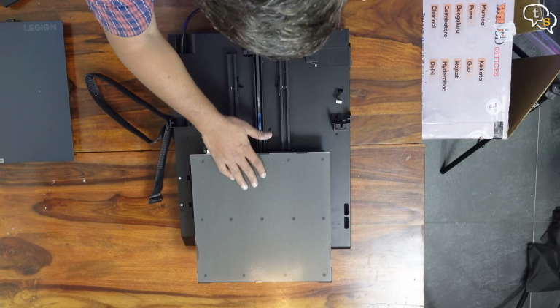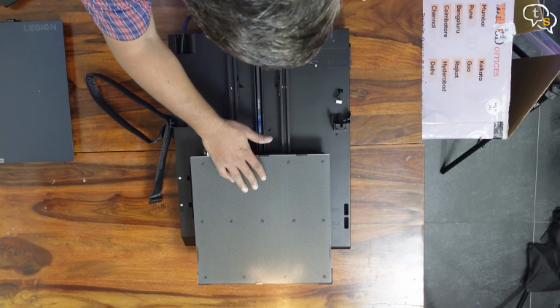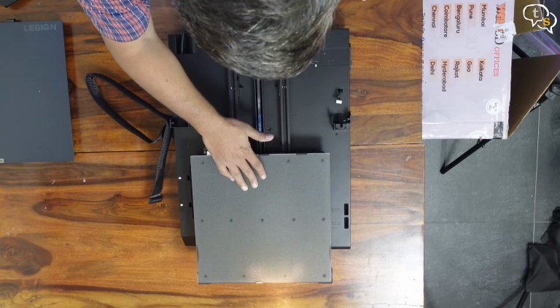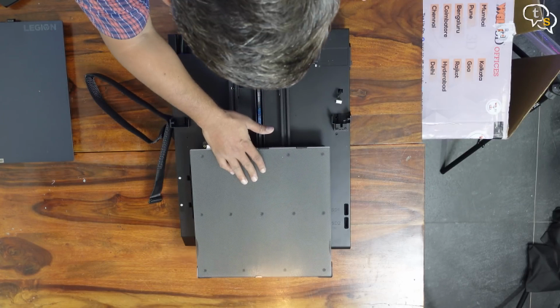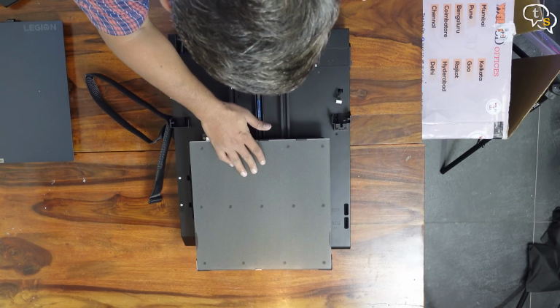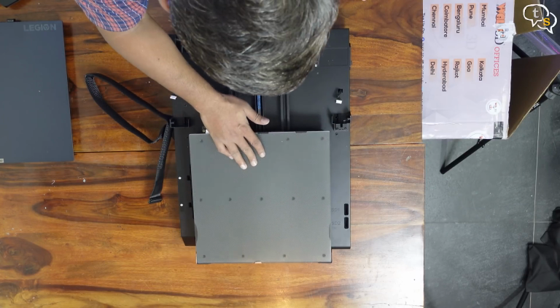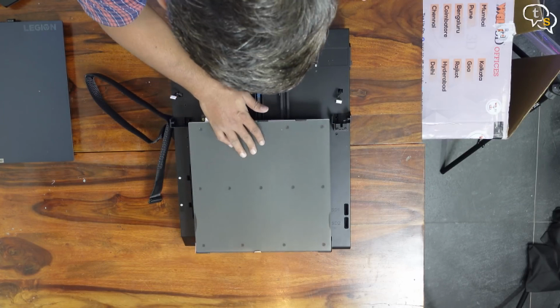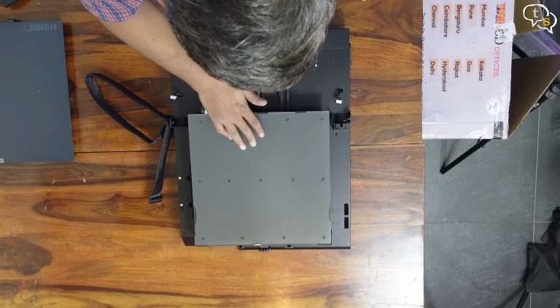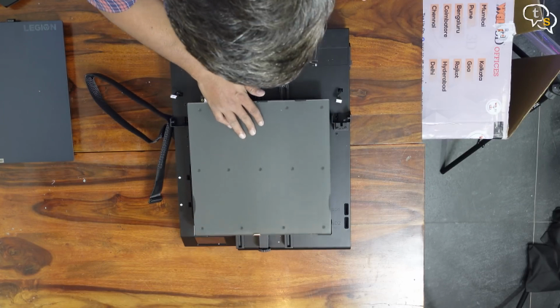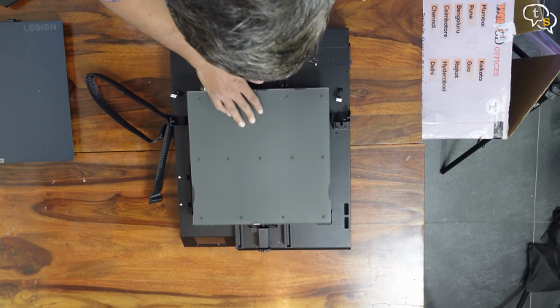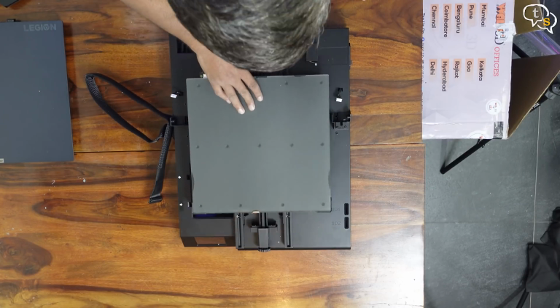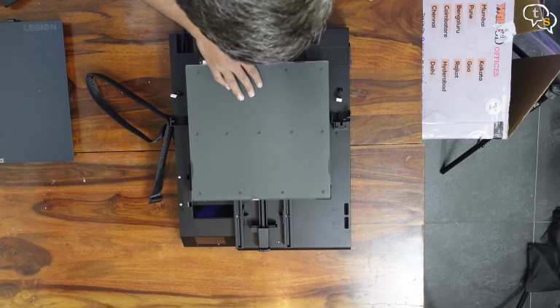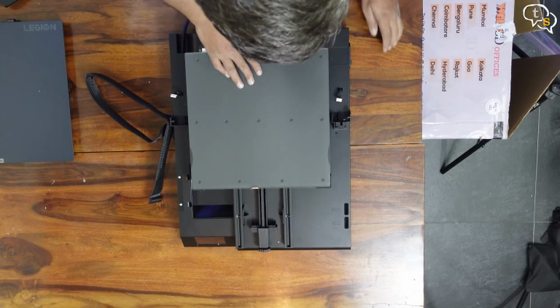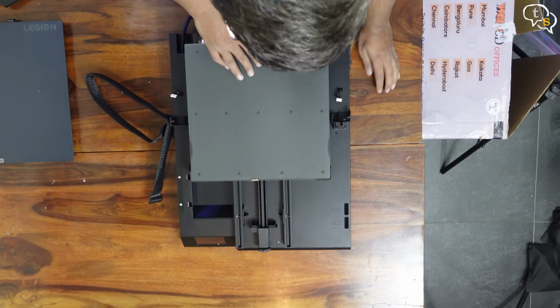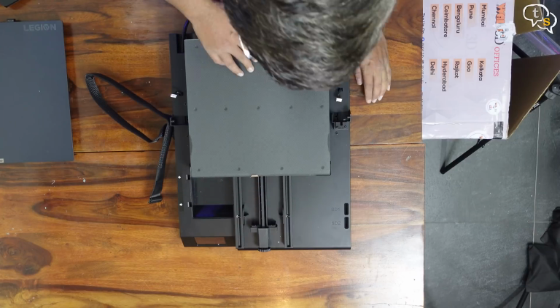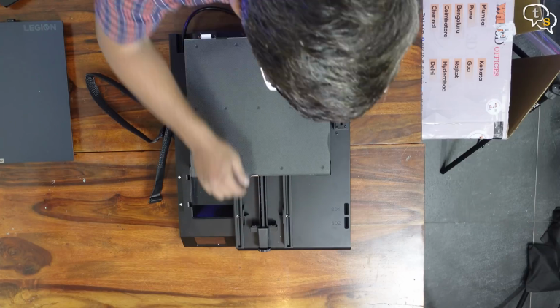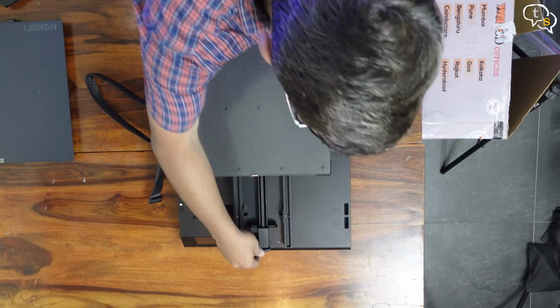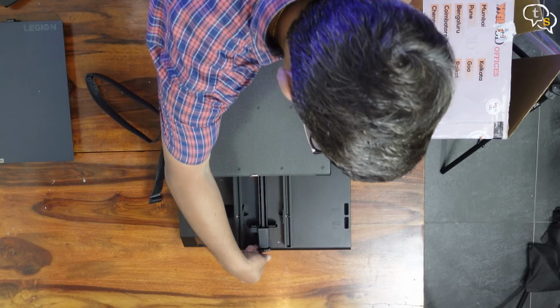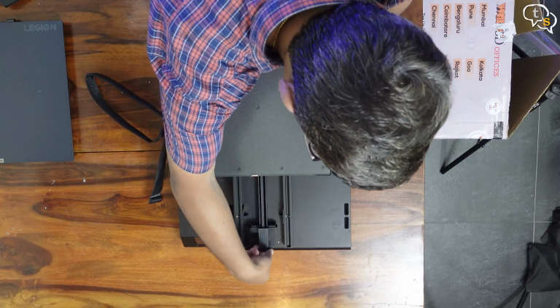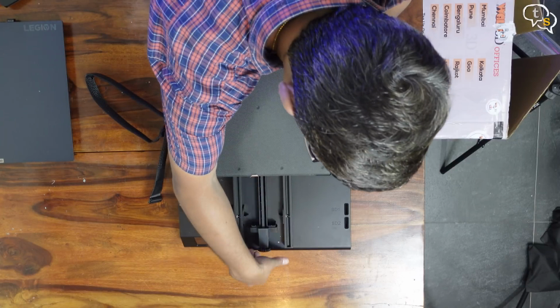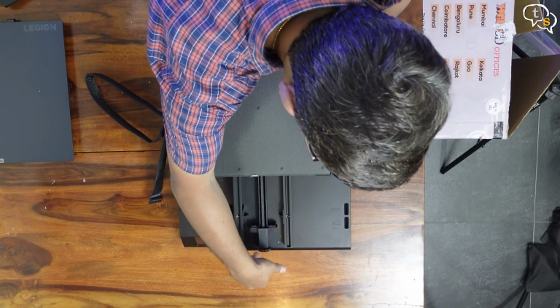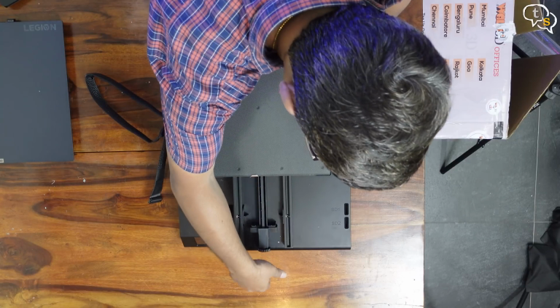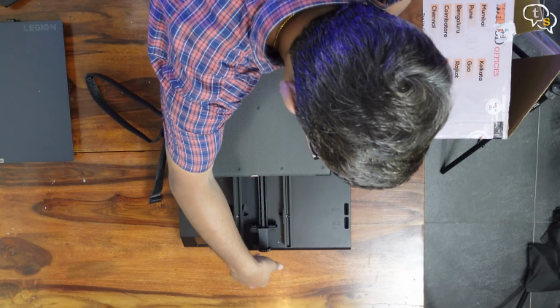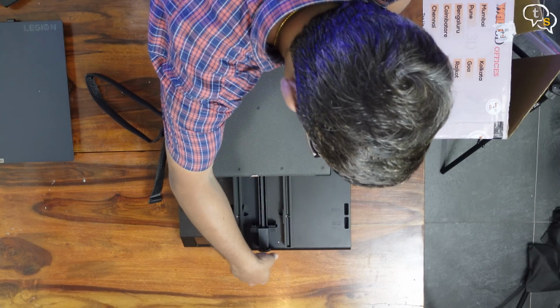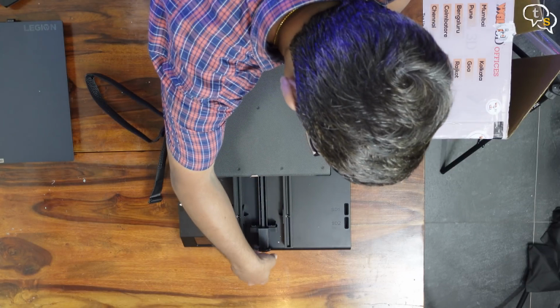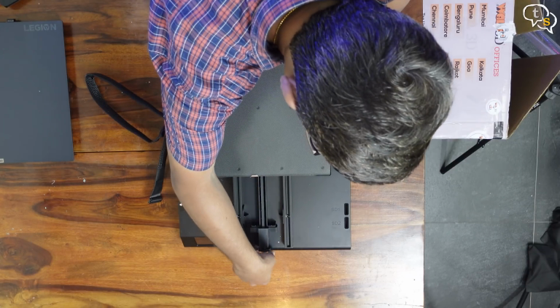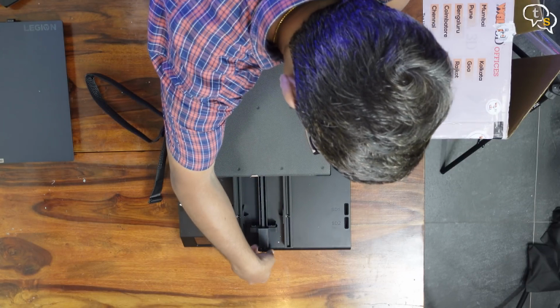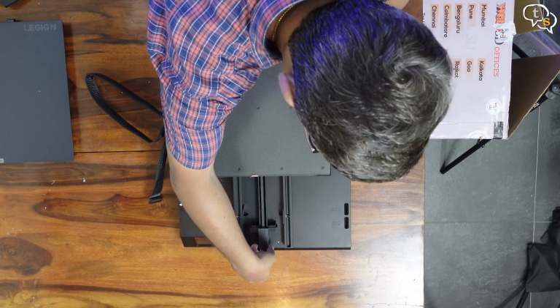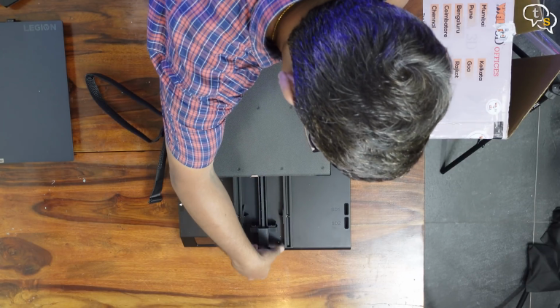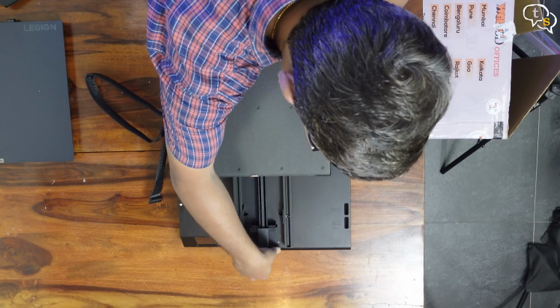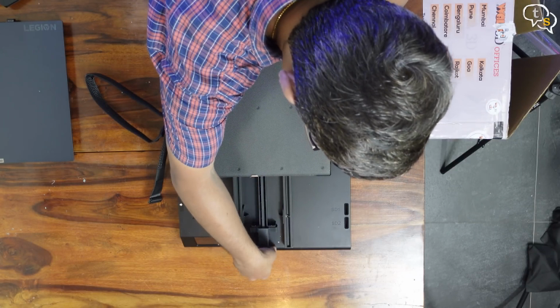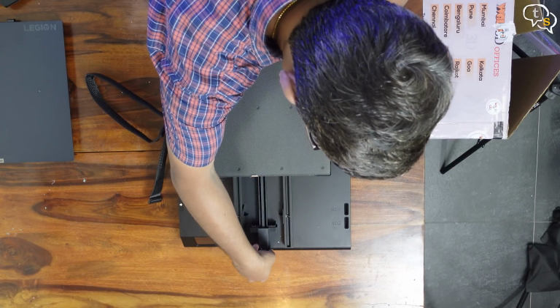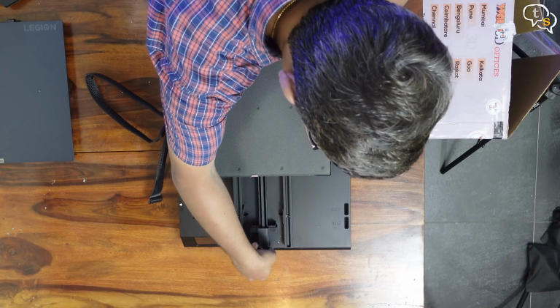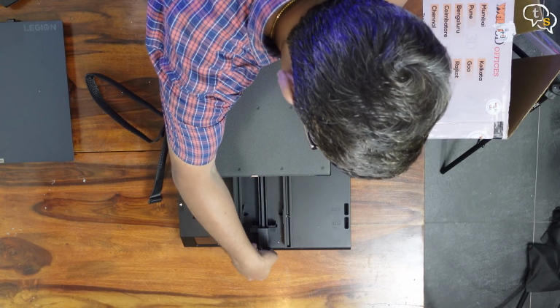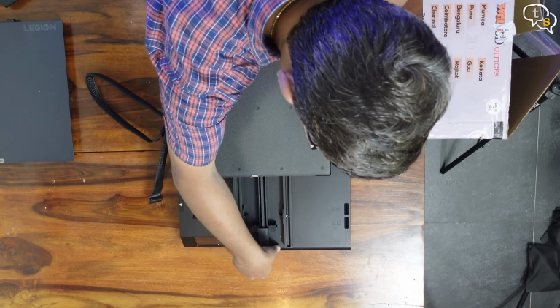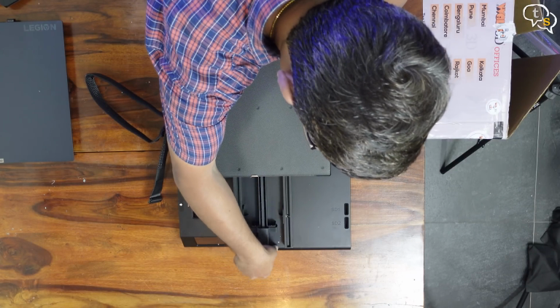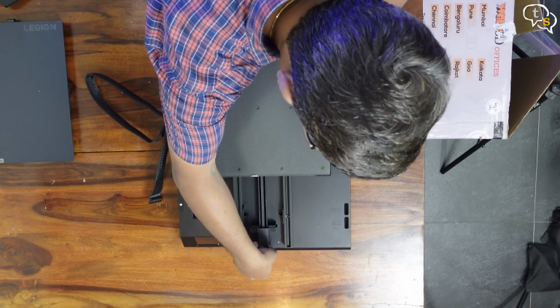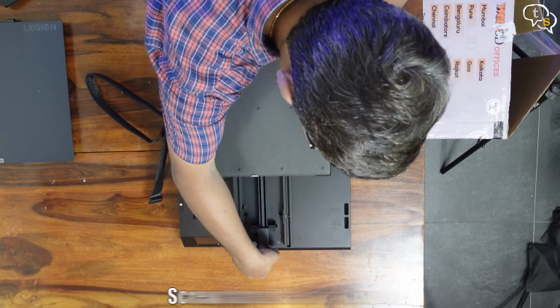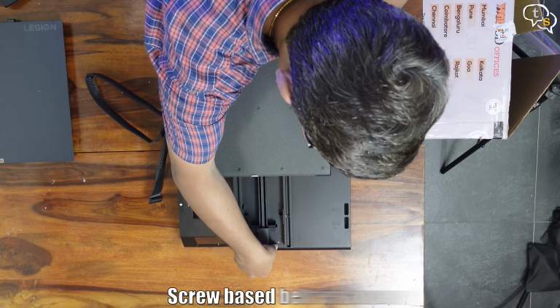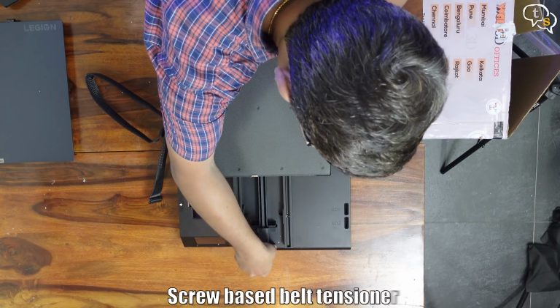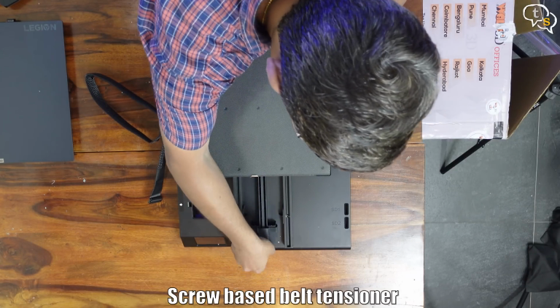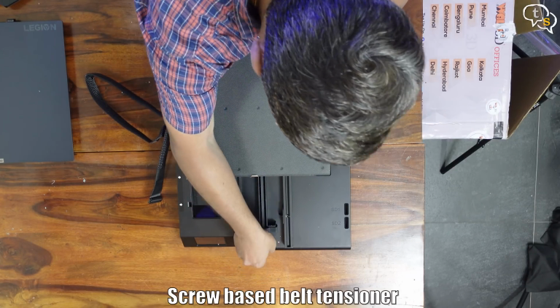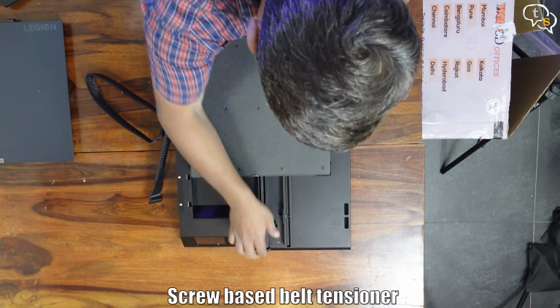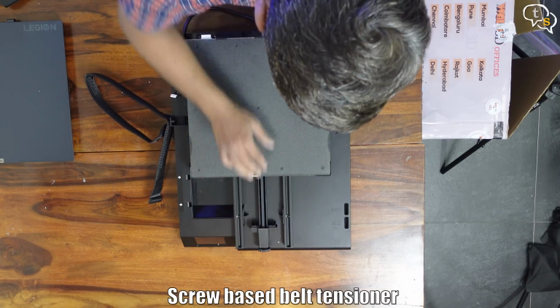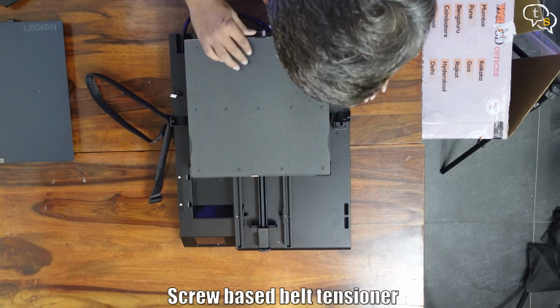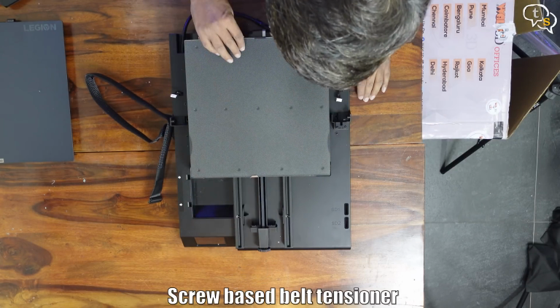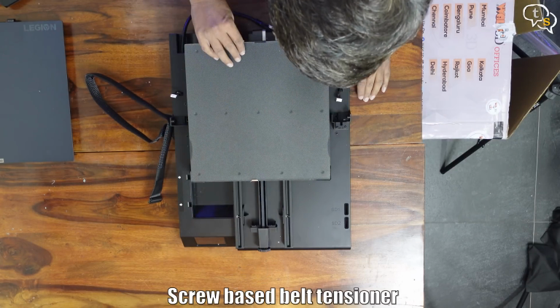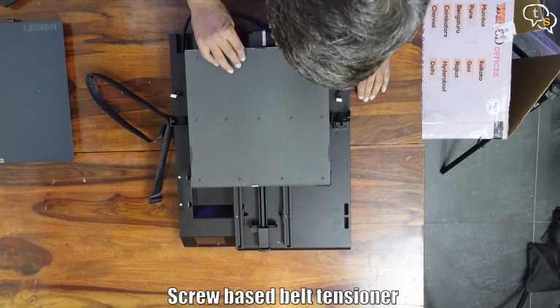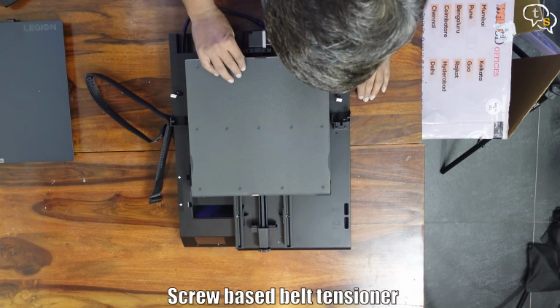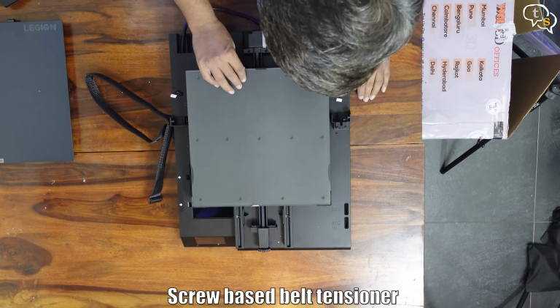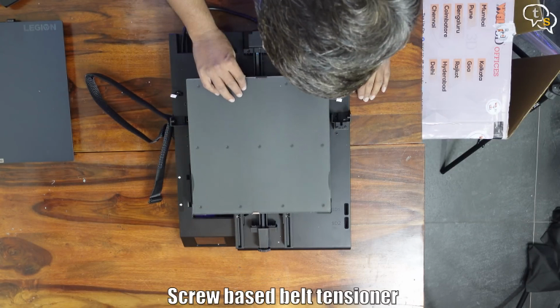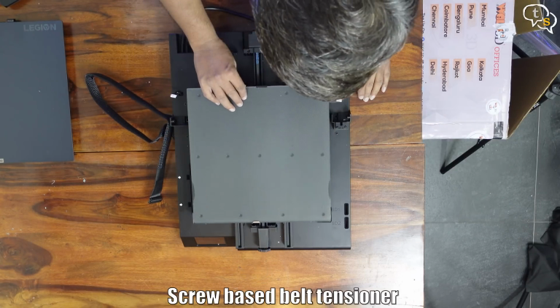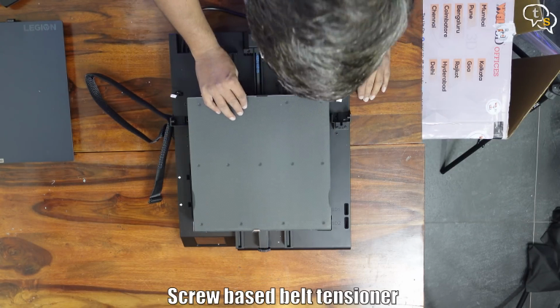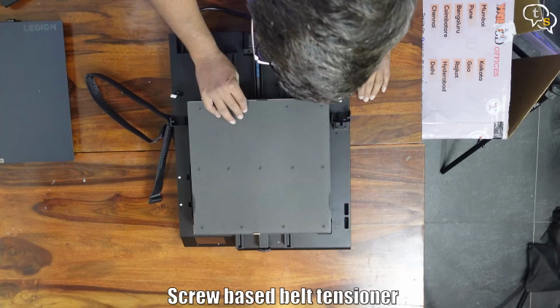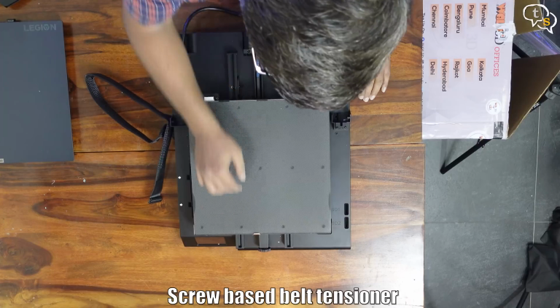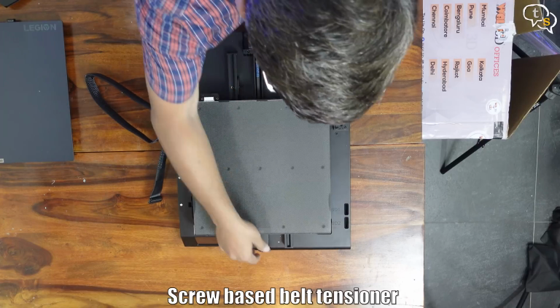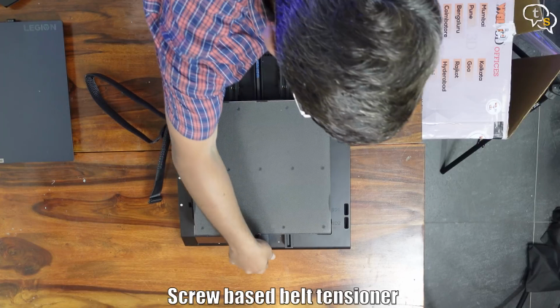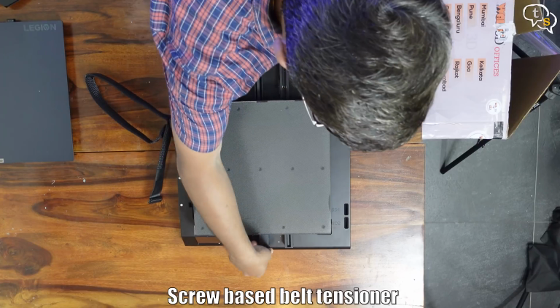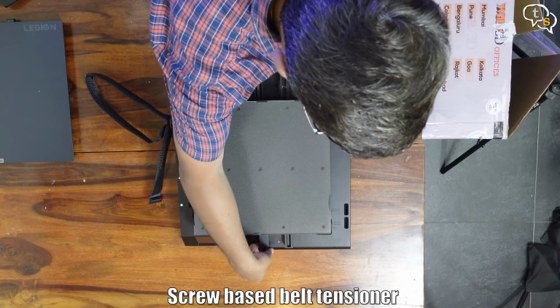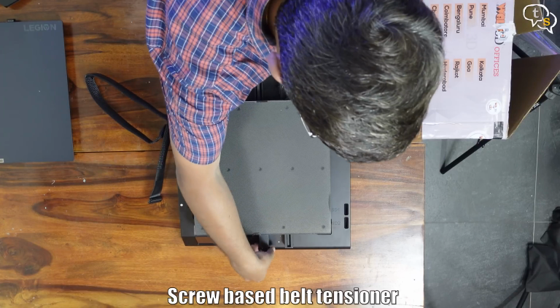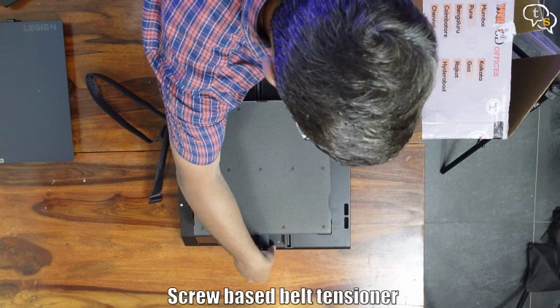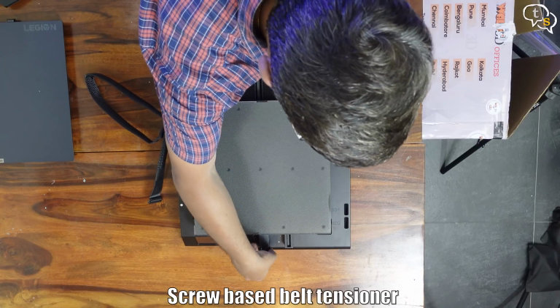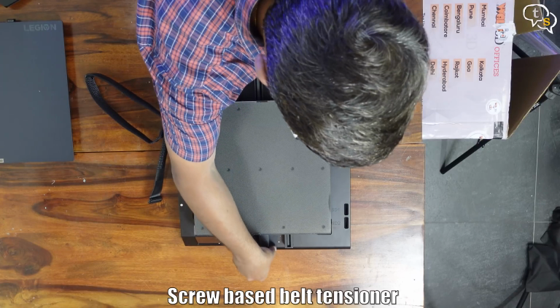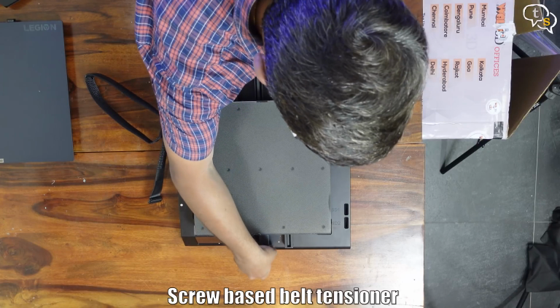Moving this bed forward and back, I can feel a wobble. Using the screw here, we can tighten the belt — increasing the tension and the wobble is gone.